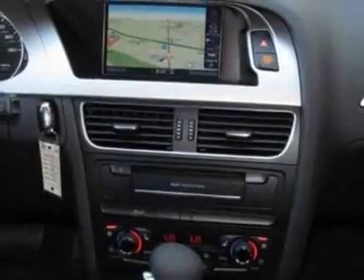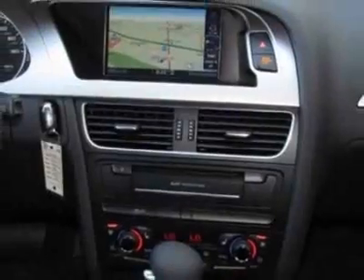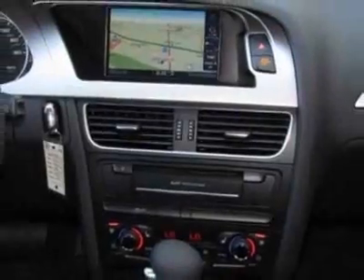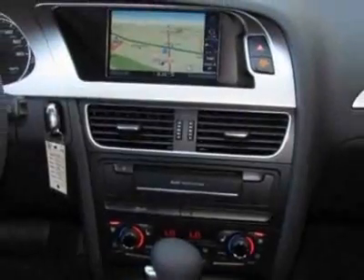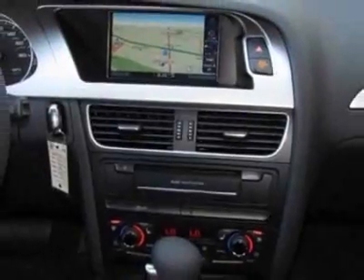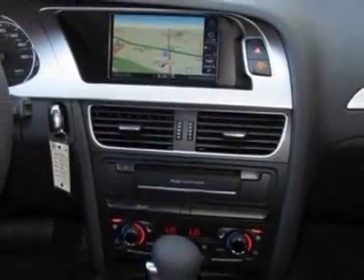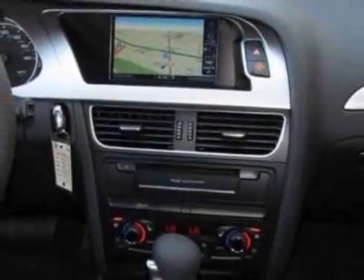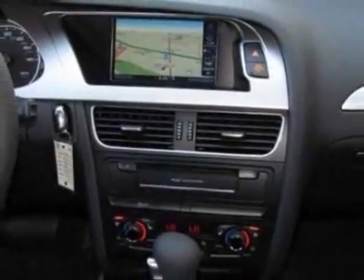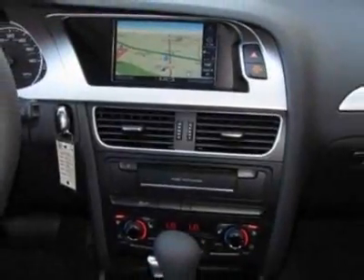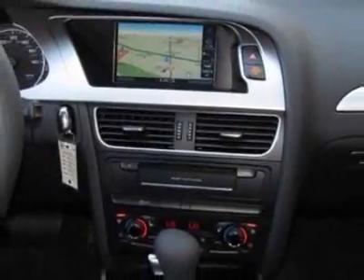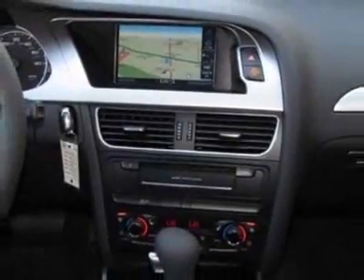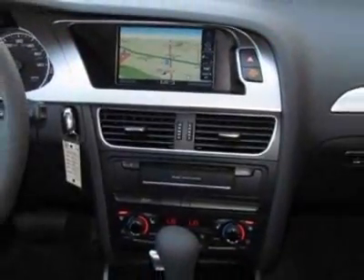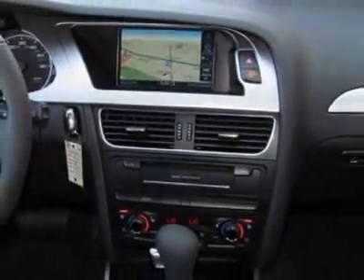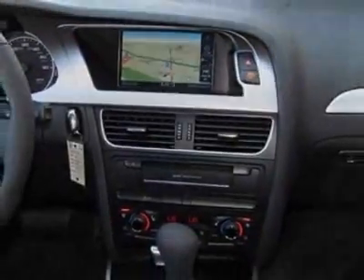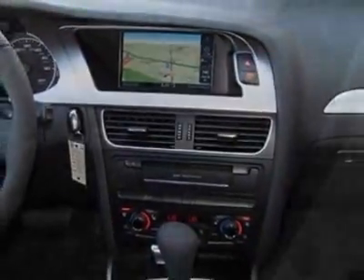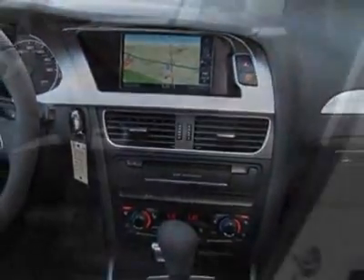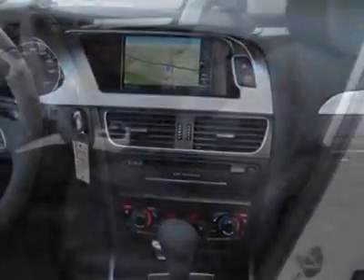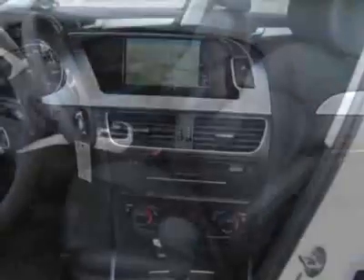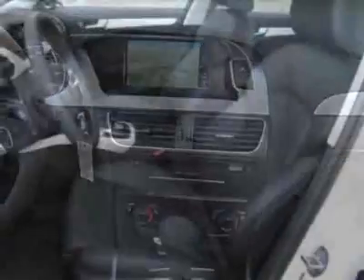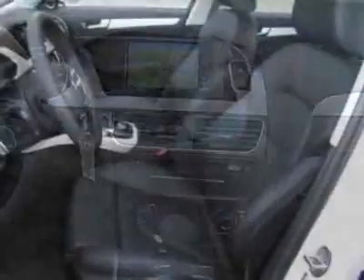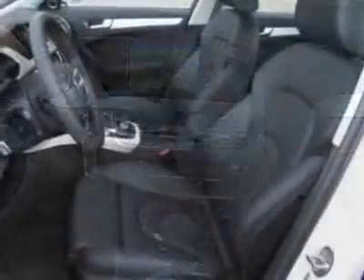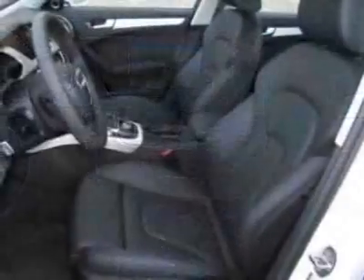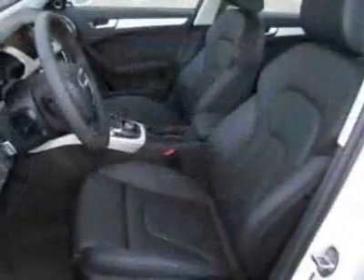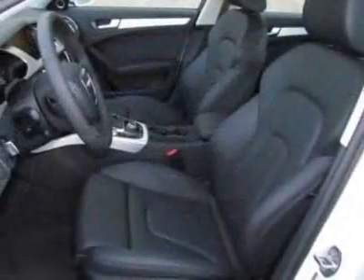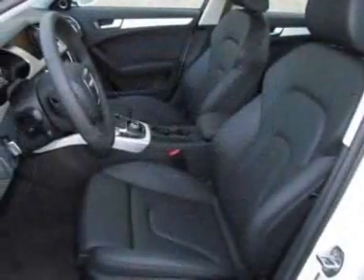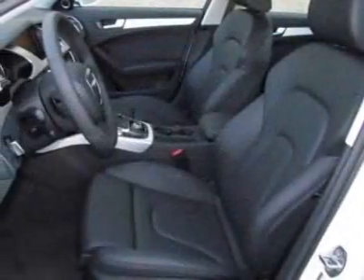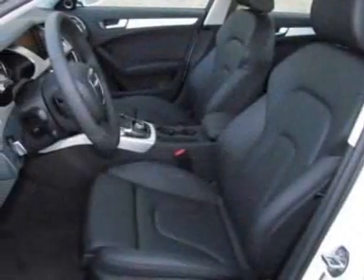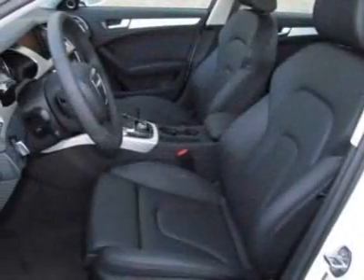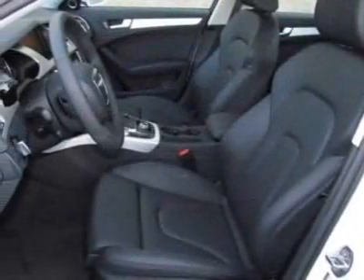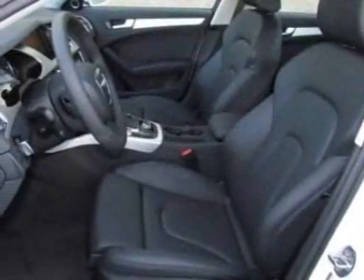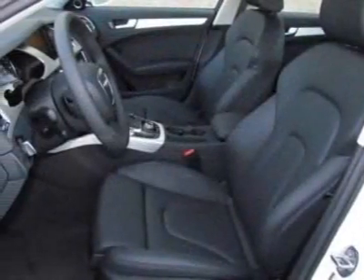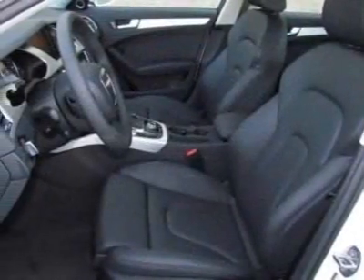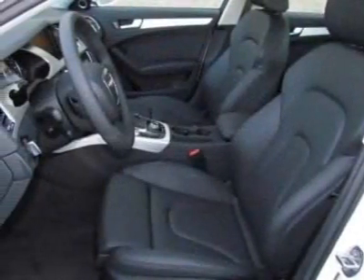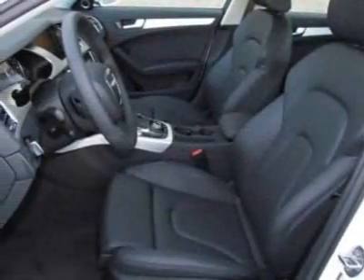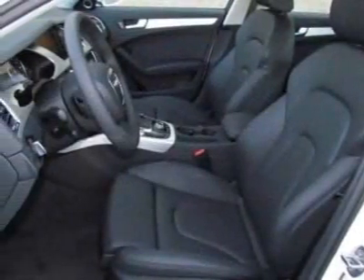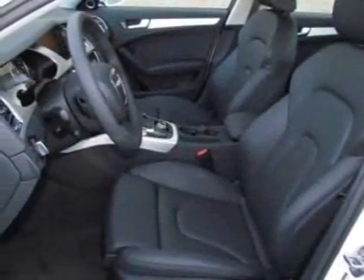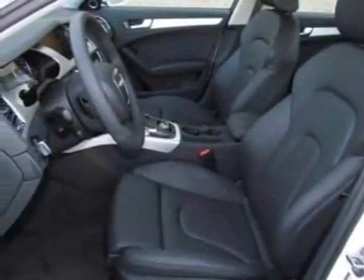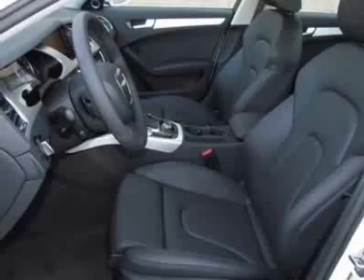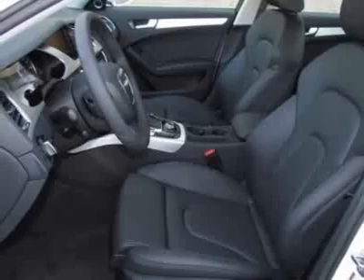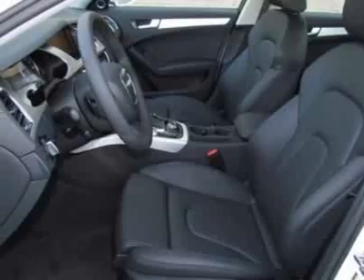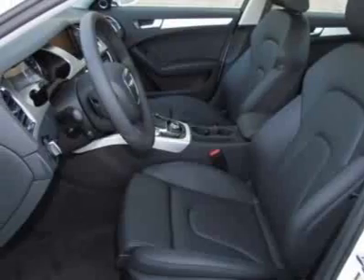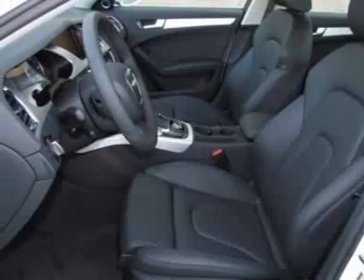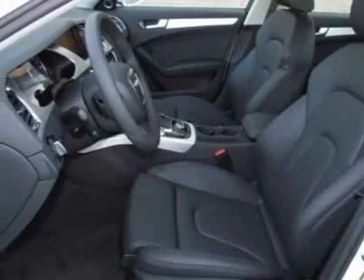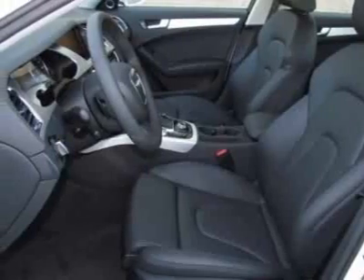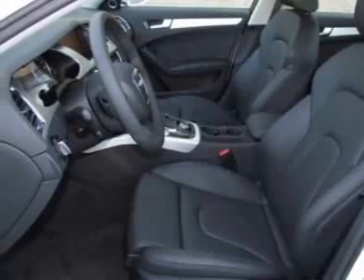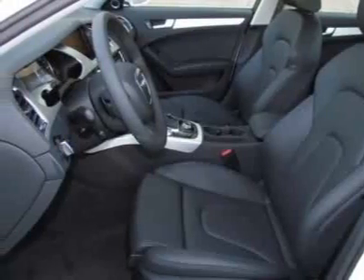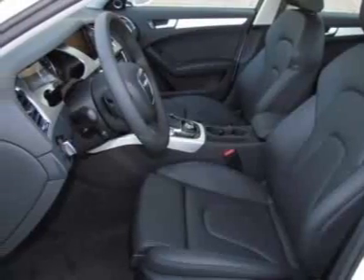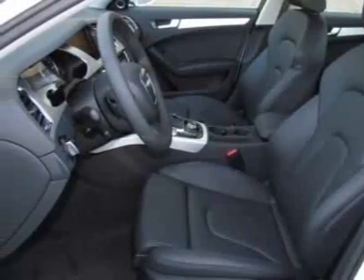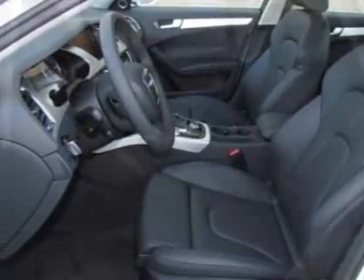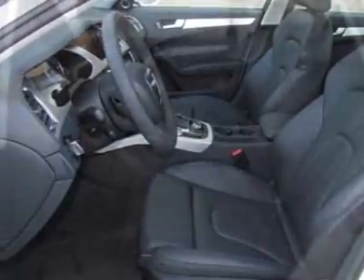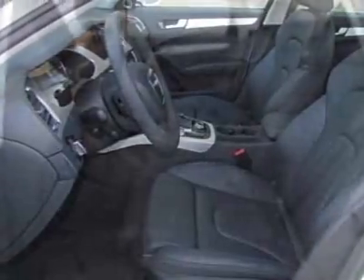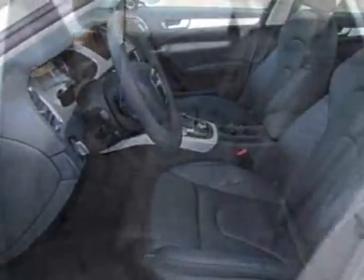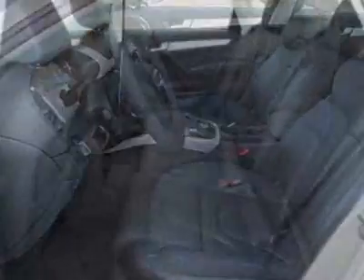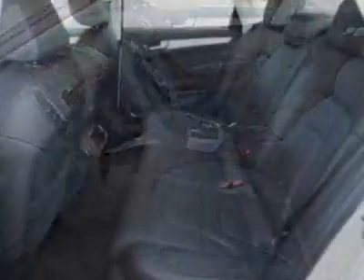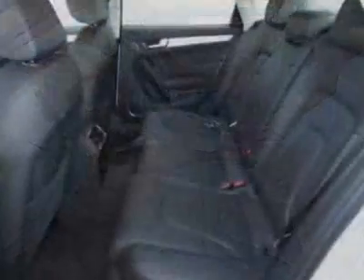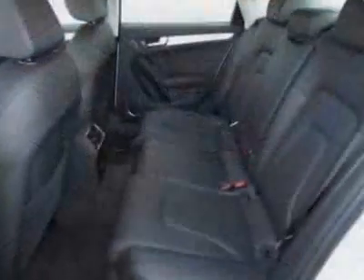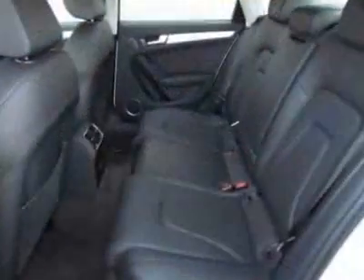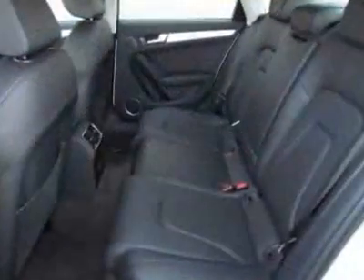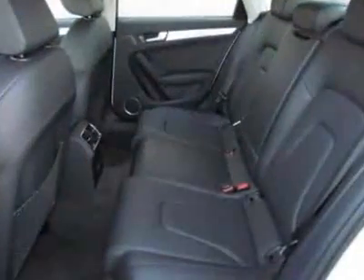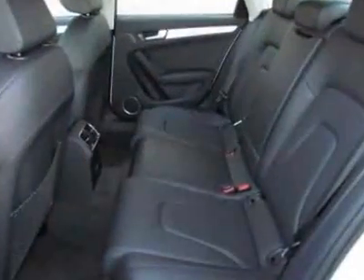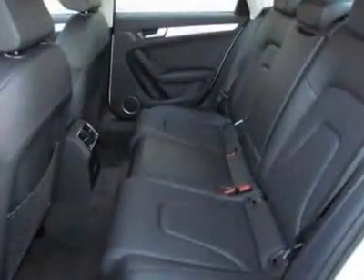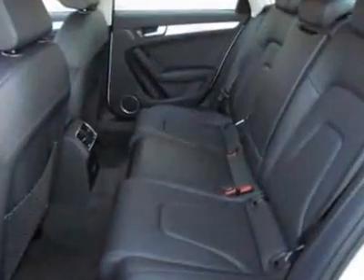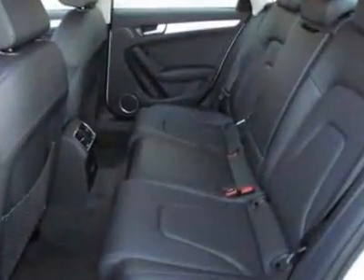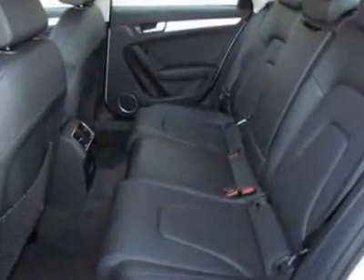This A4 boasts a 2.0 liter in-line 4 engine and has an 8-speed tectonic transmission.